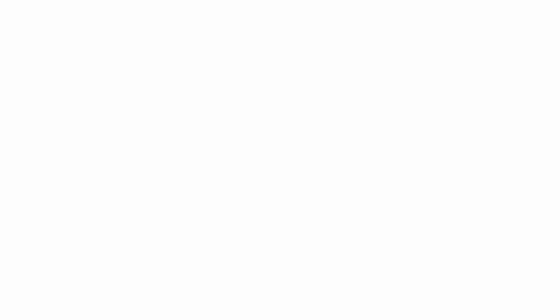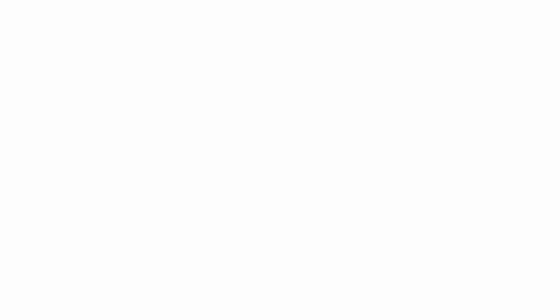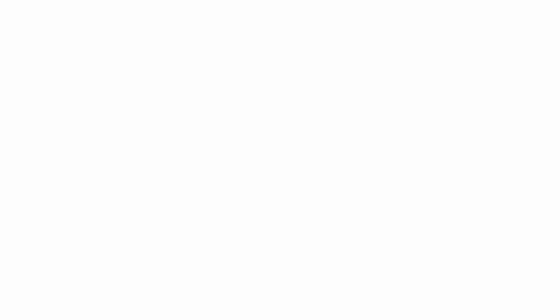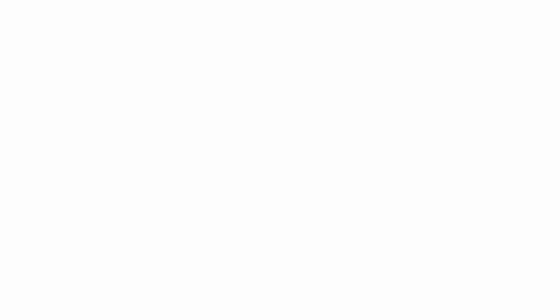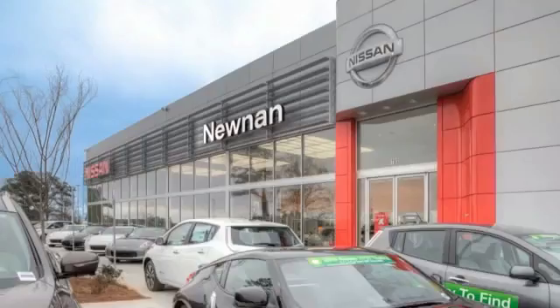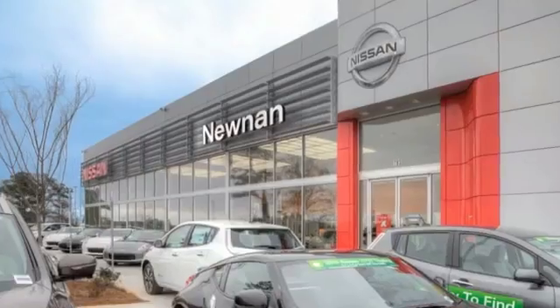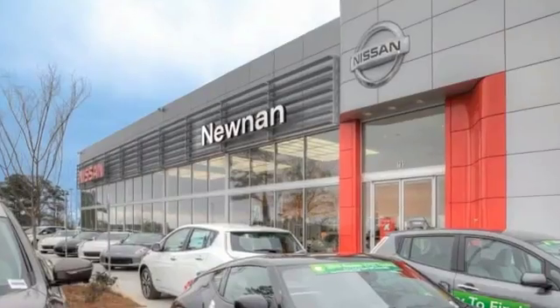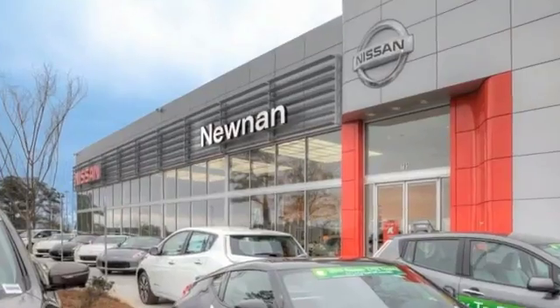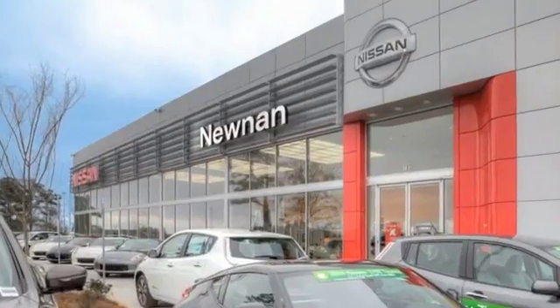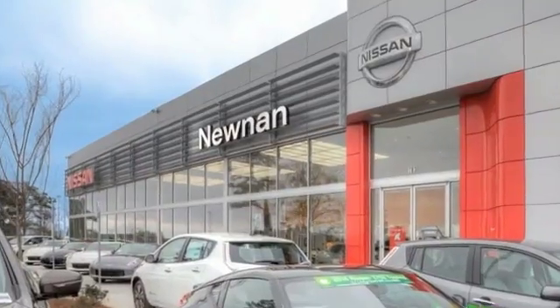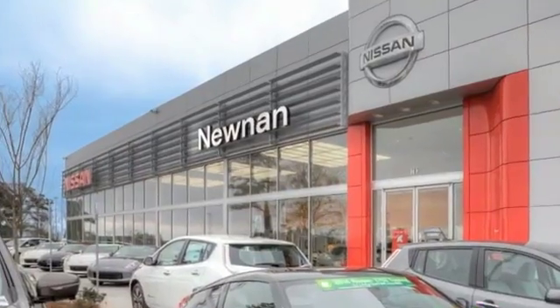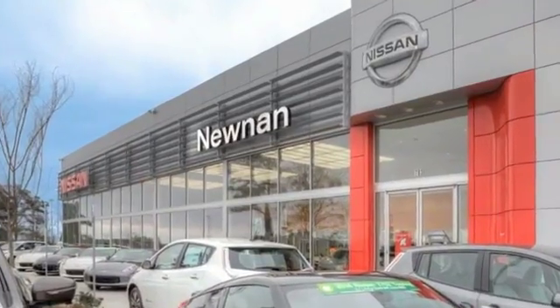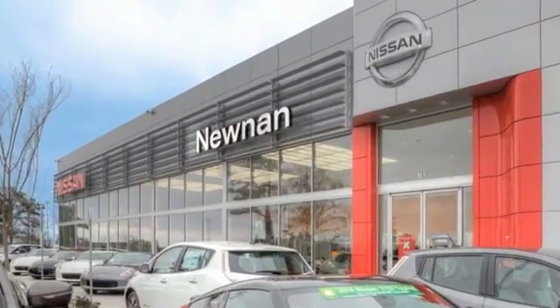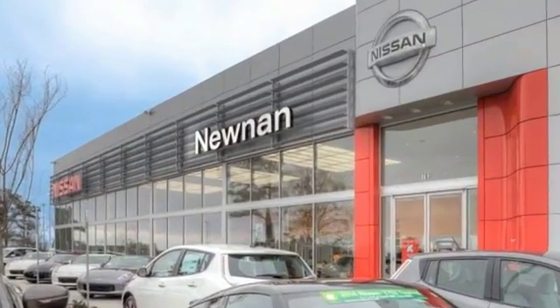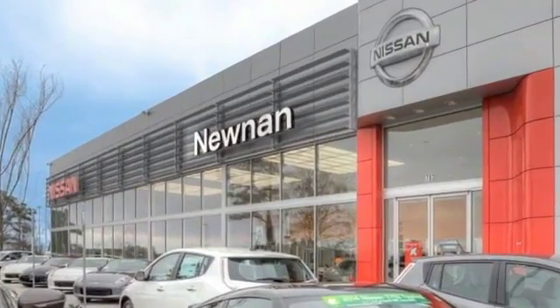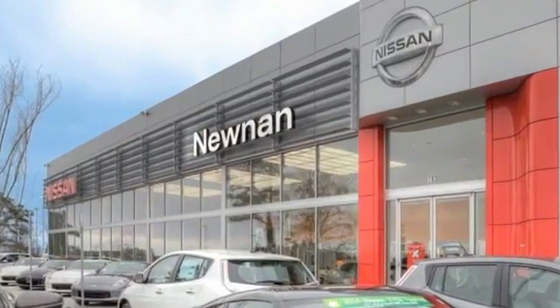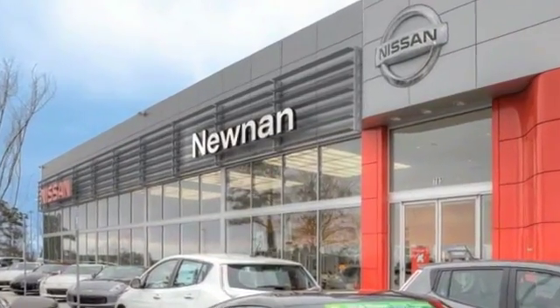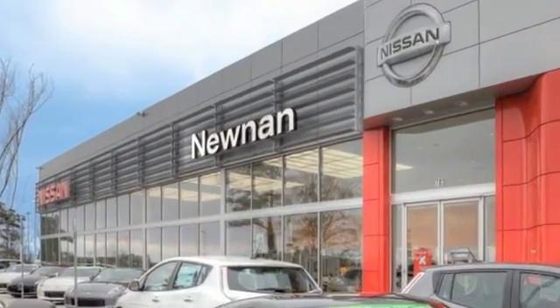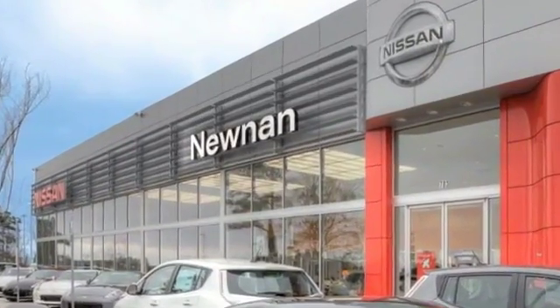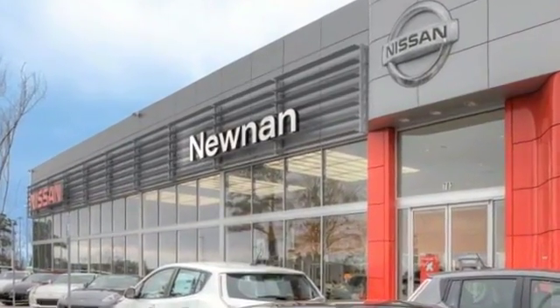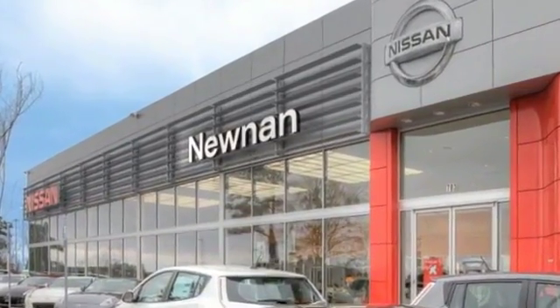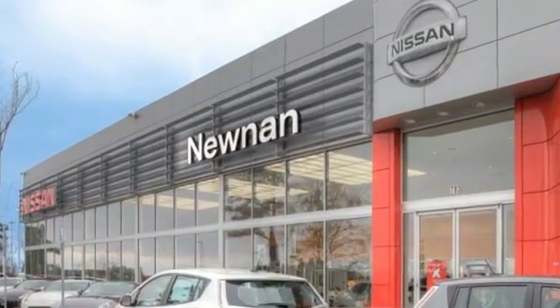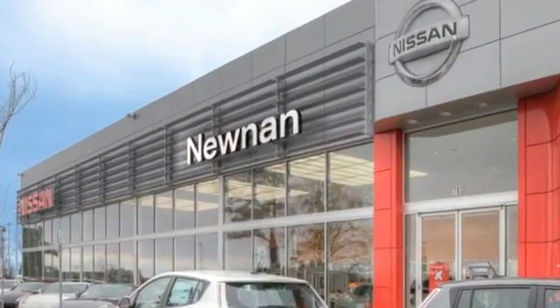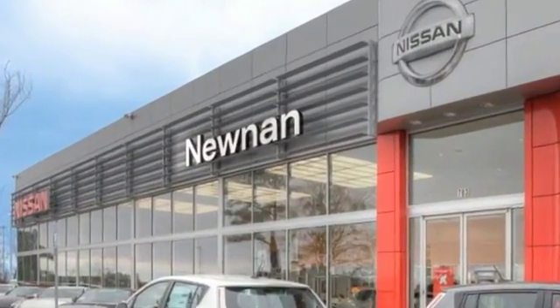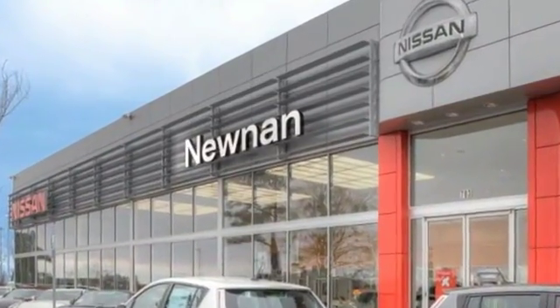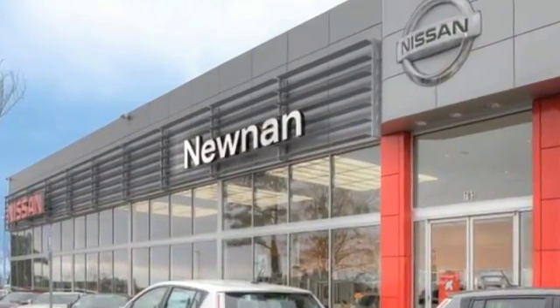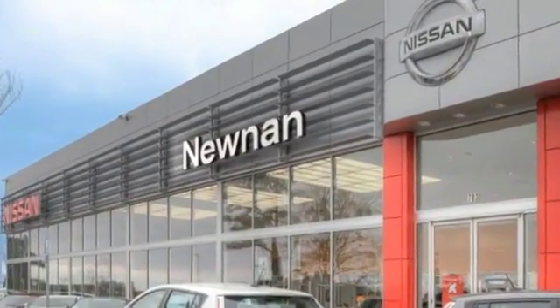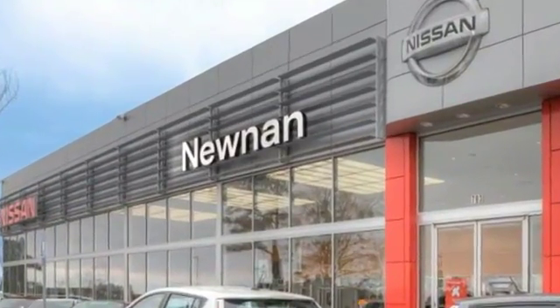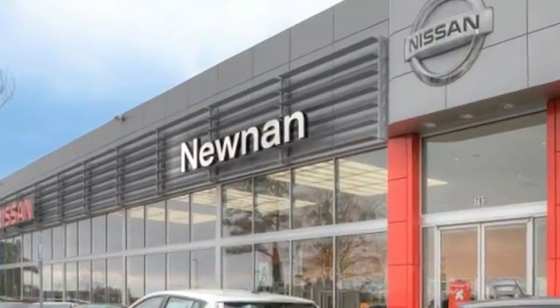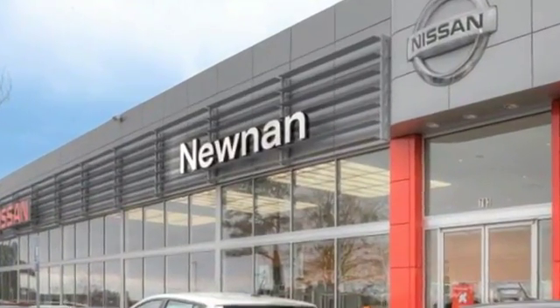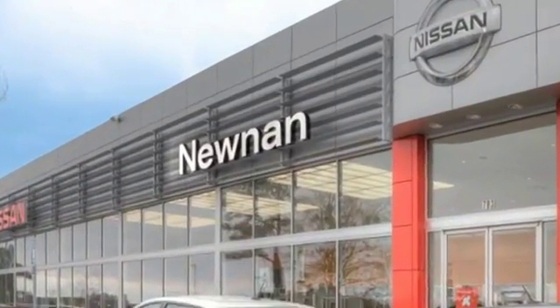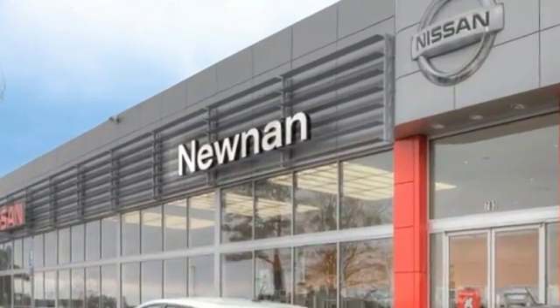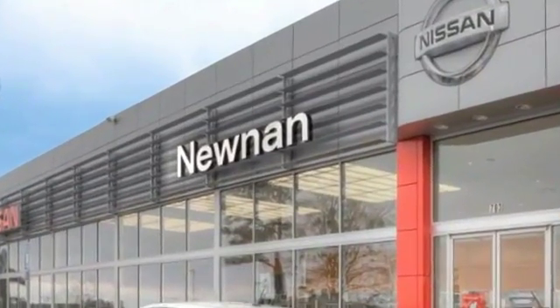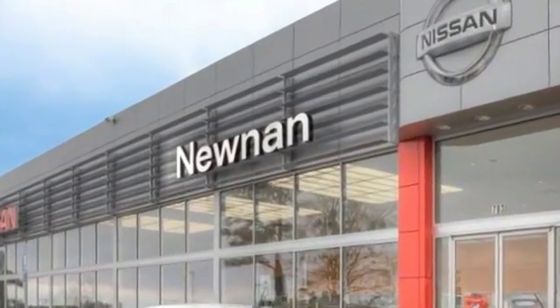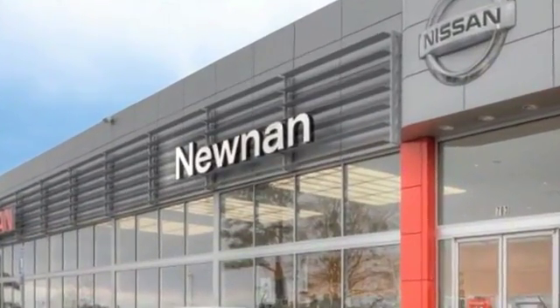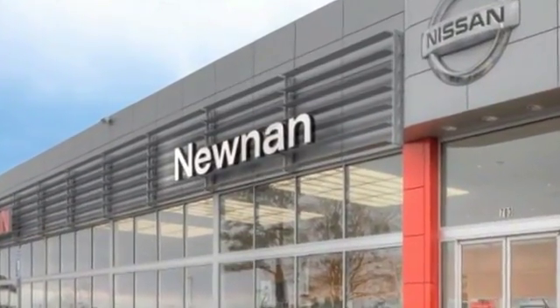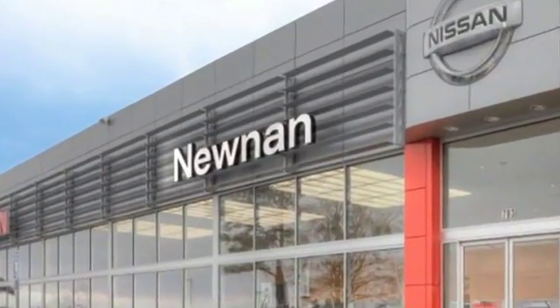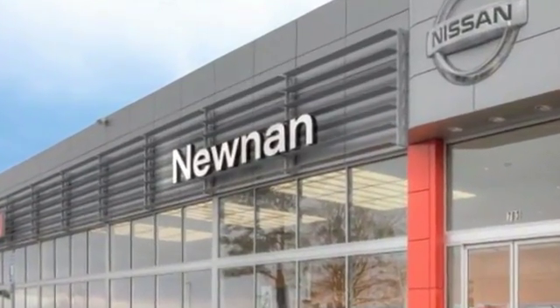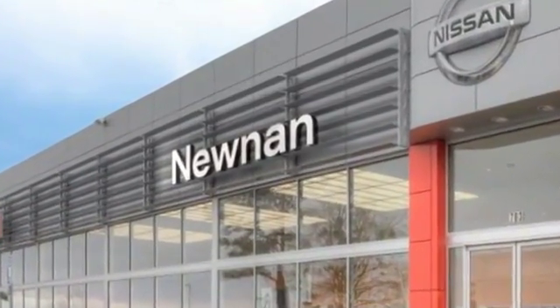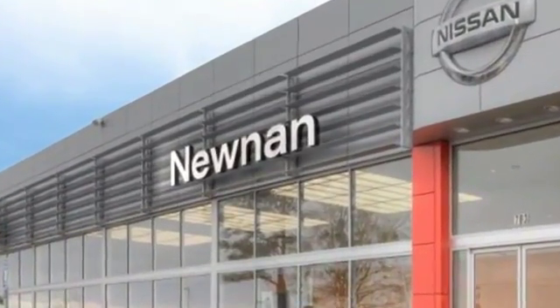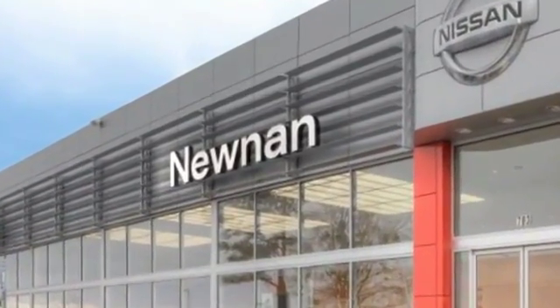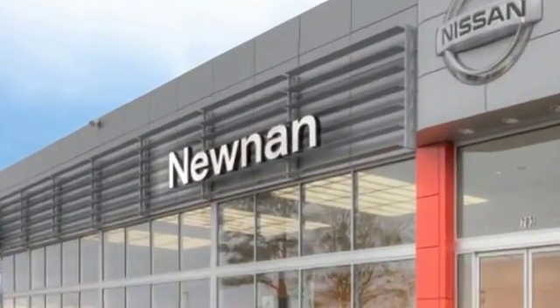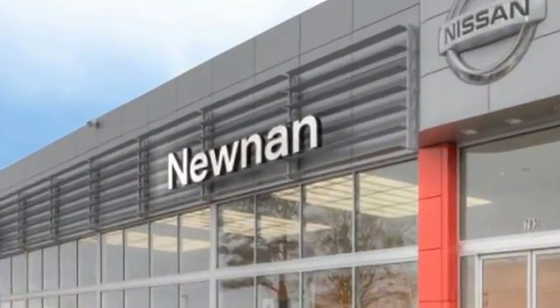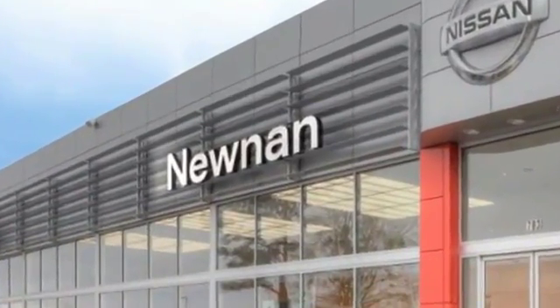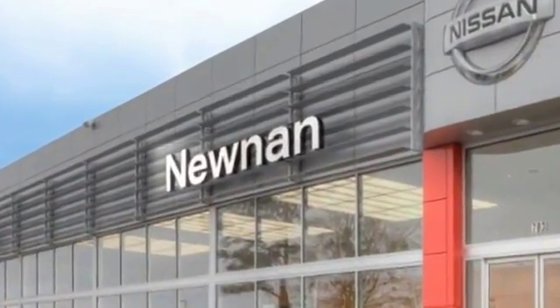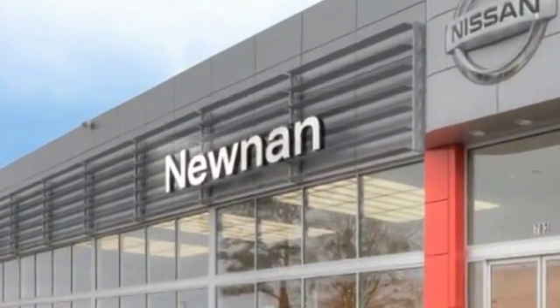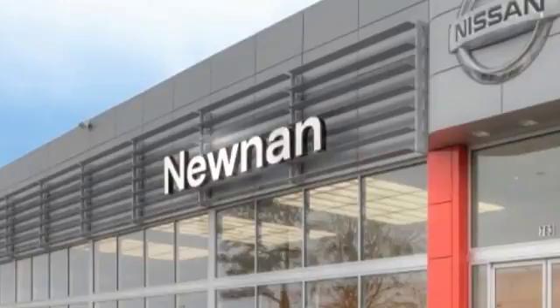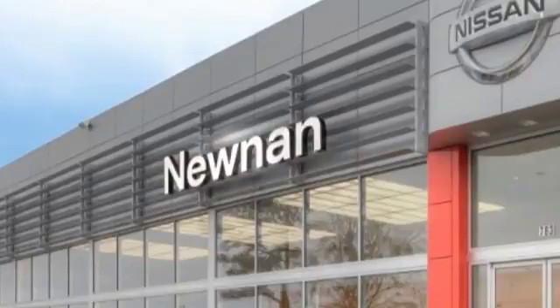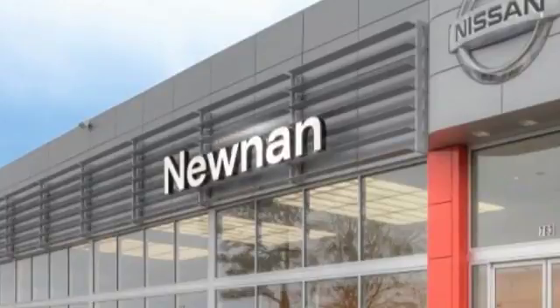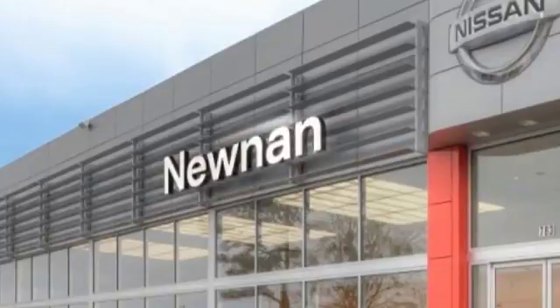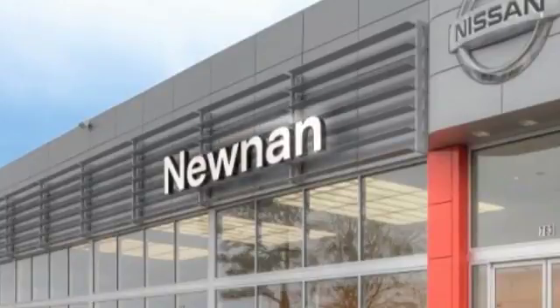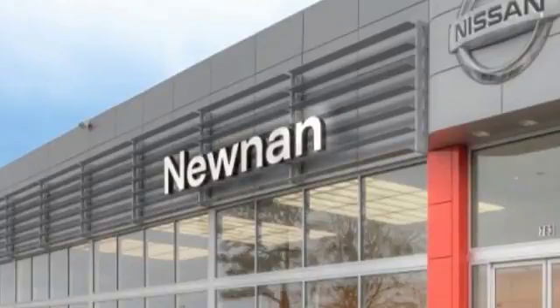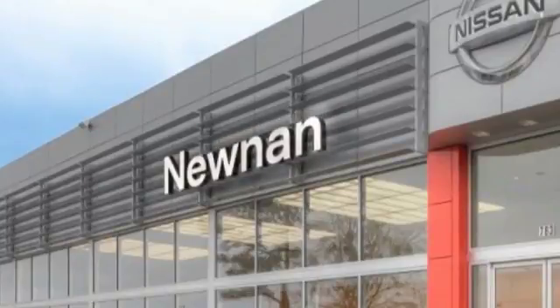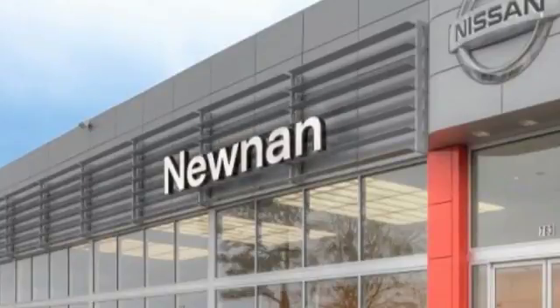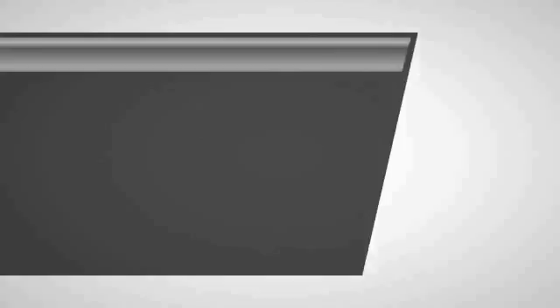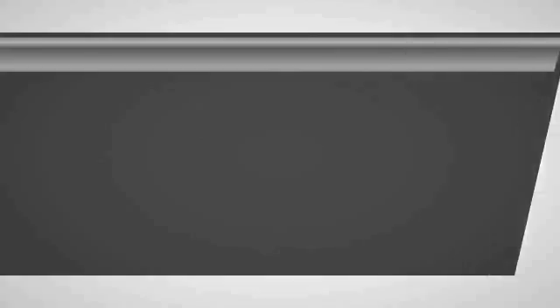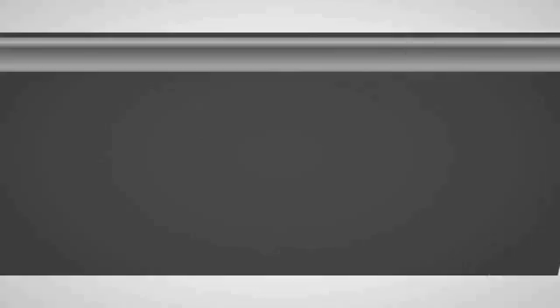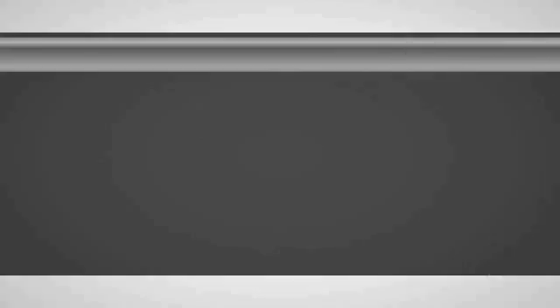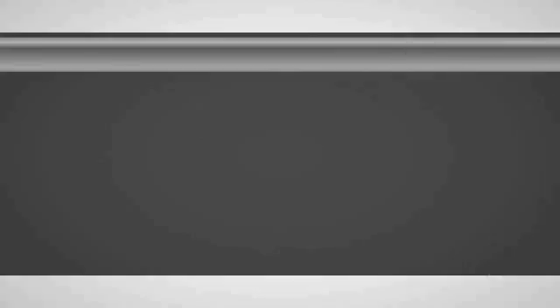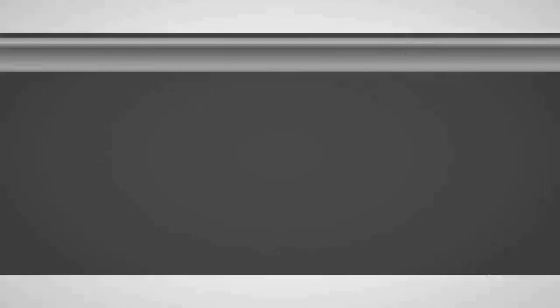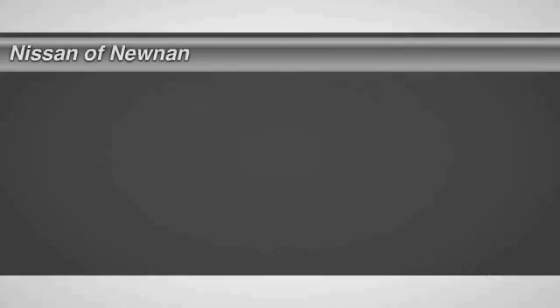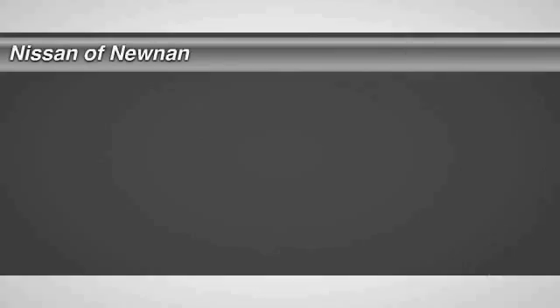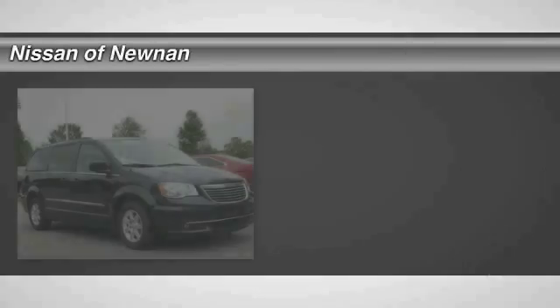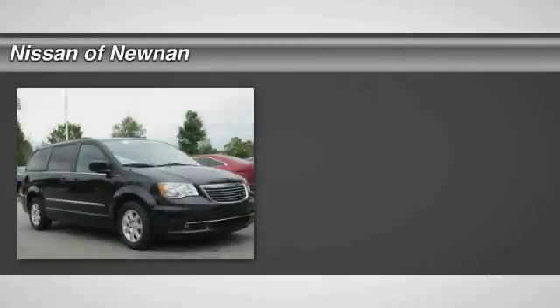Welcome to Nissan of Noonan, the number one Google-rated Nissan dealership in Atlanta. Come test drive.